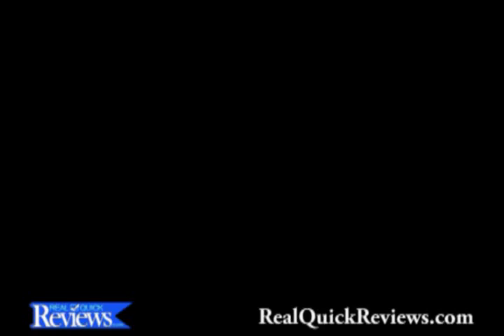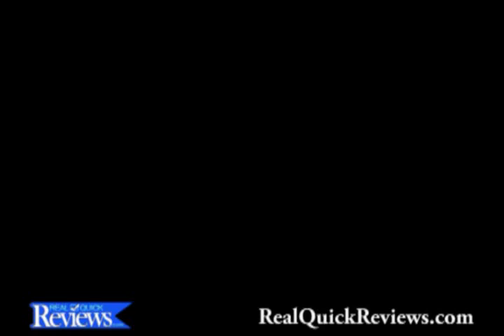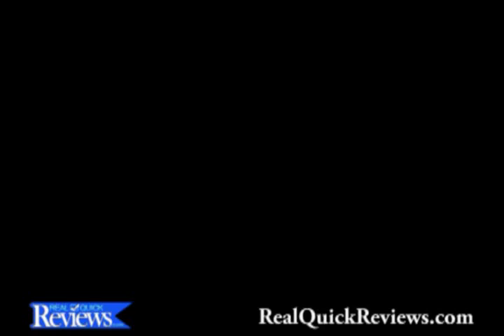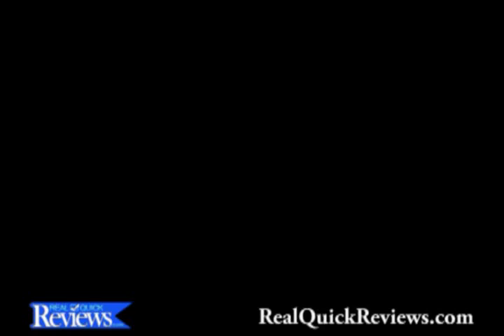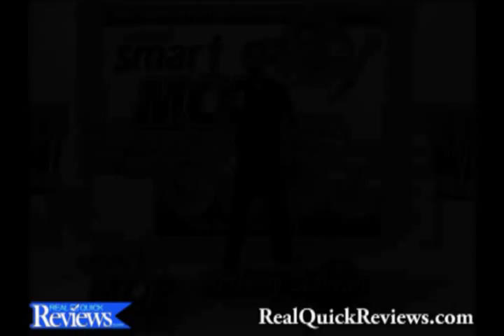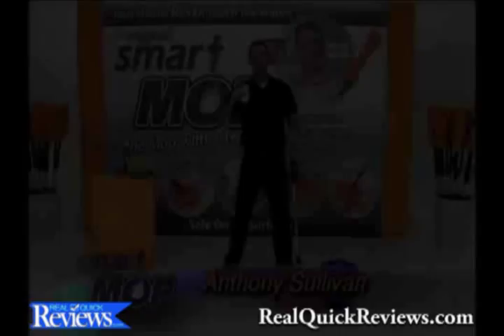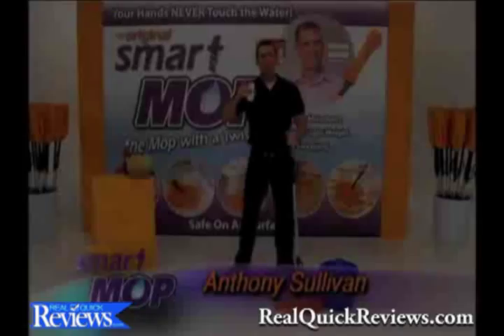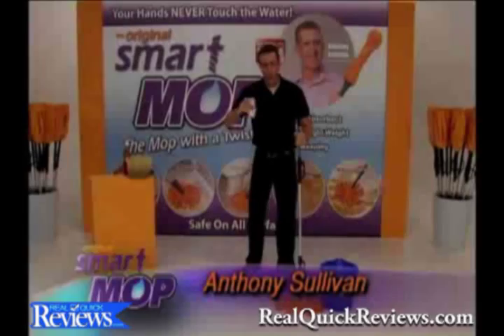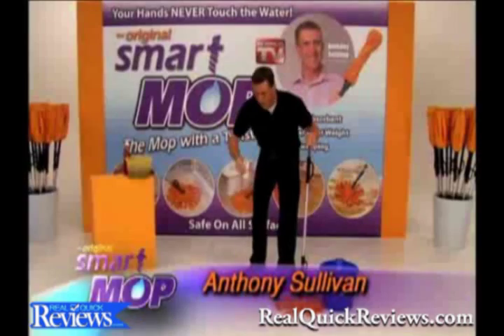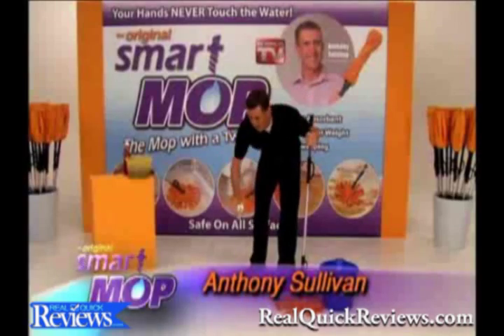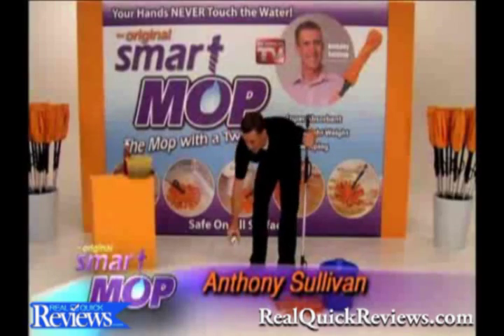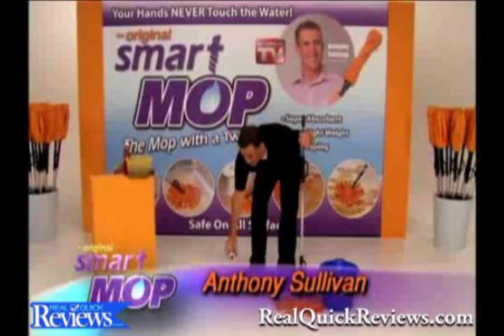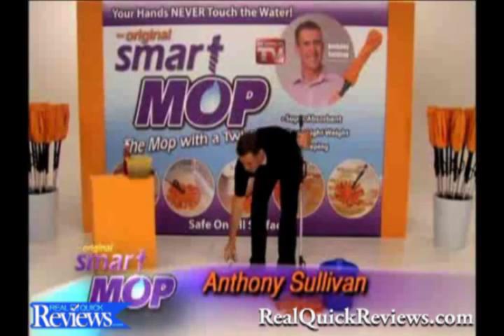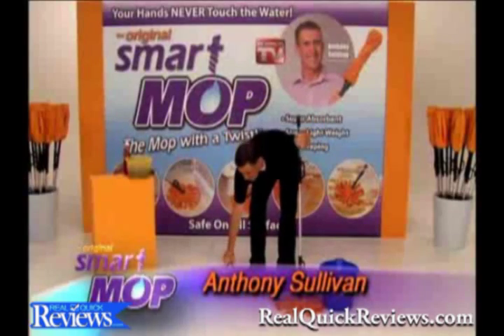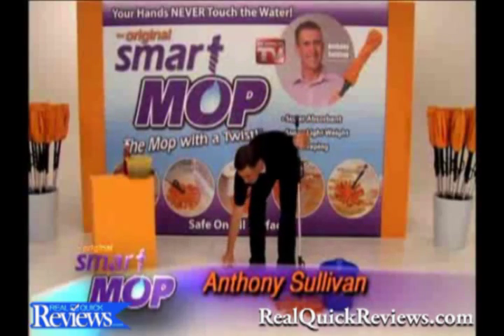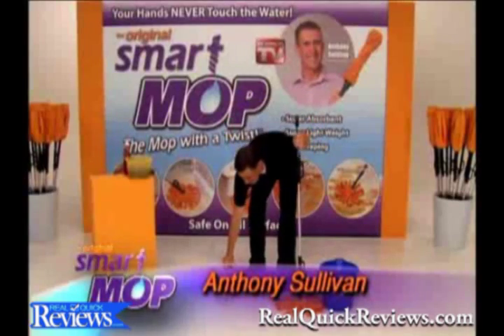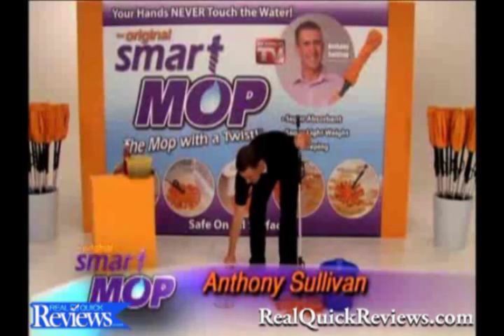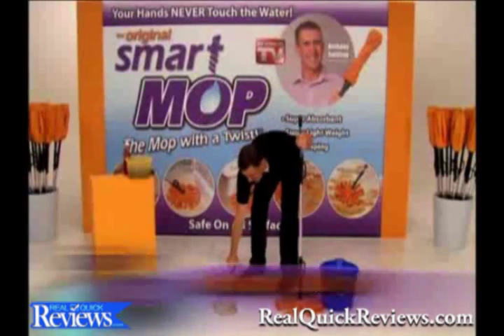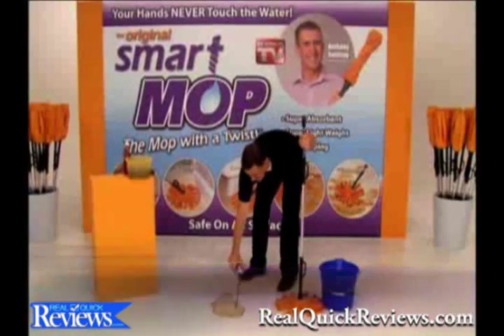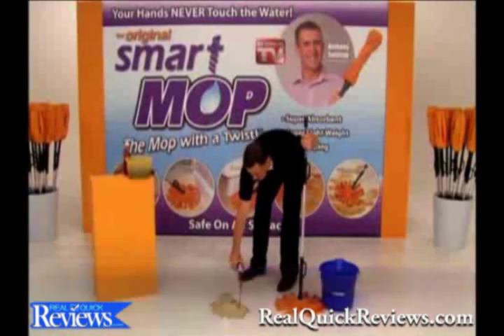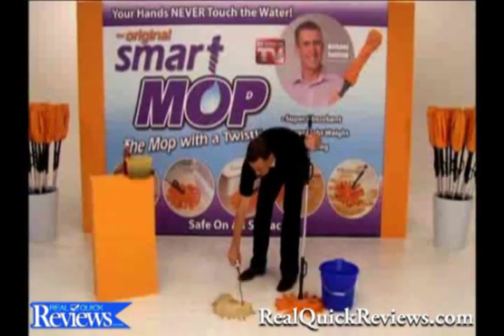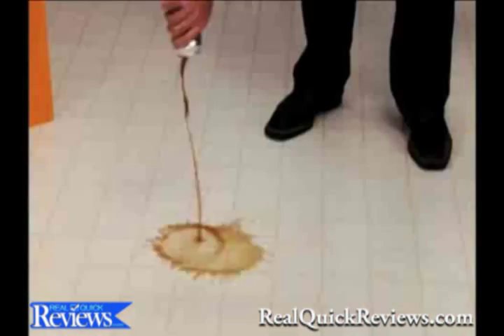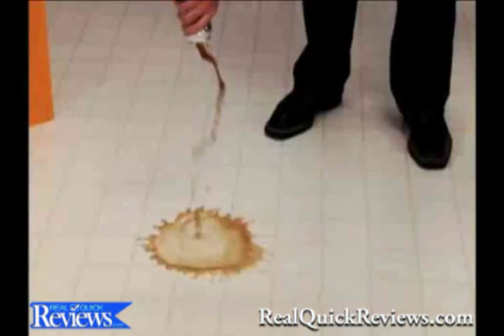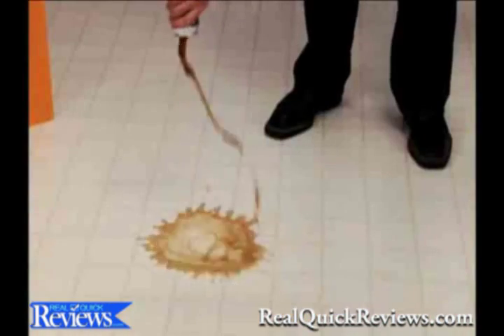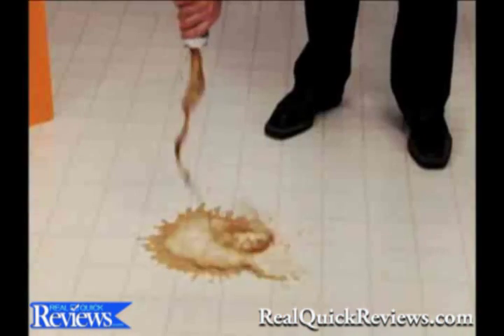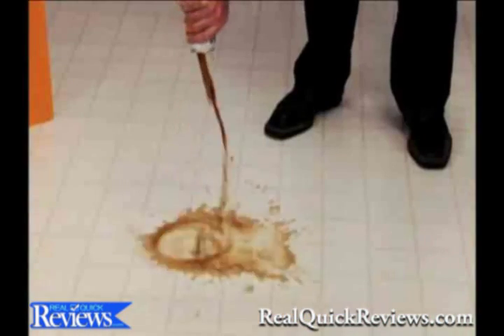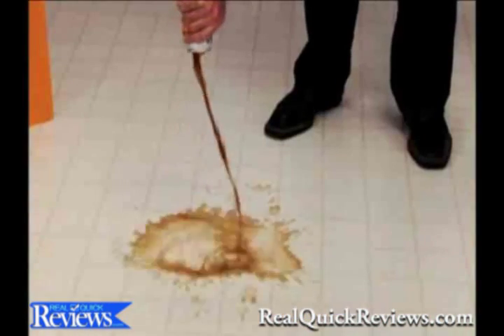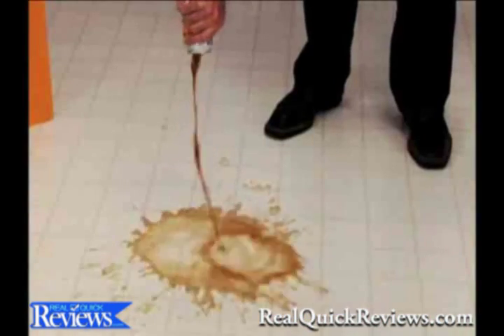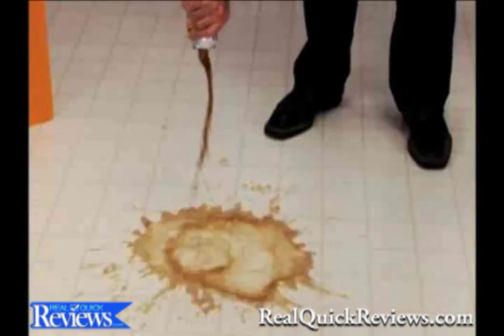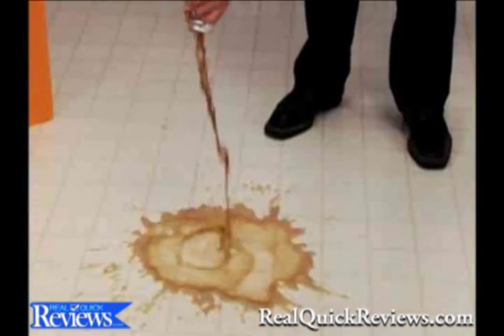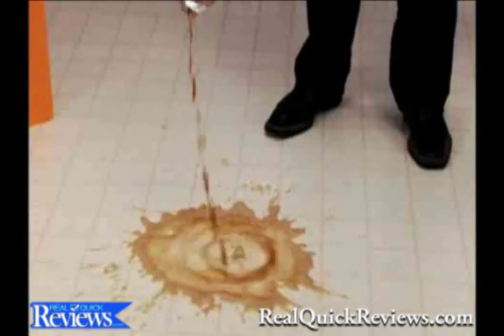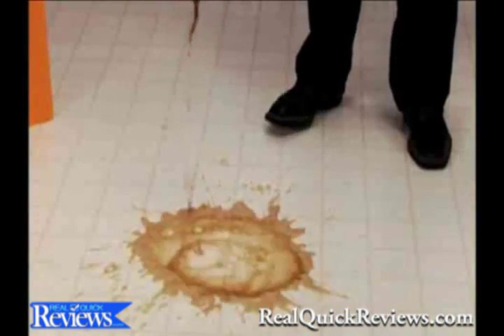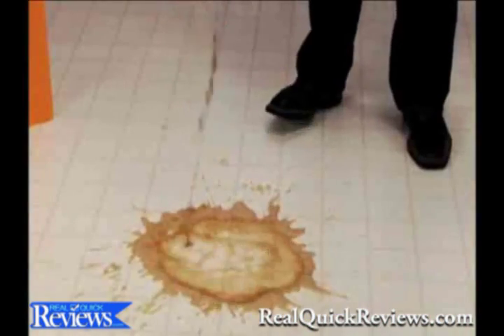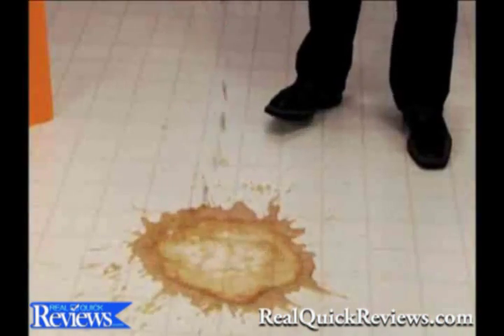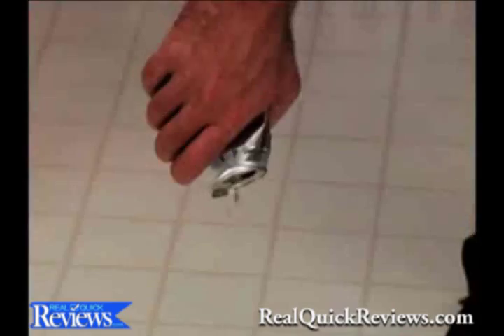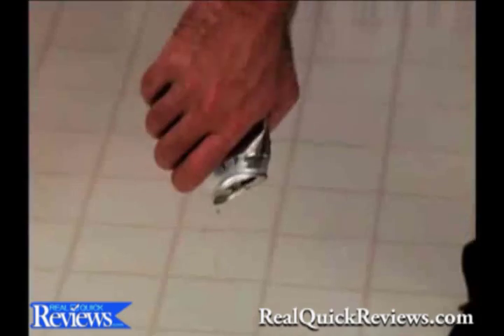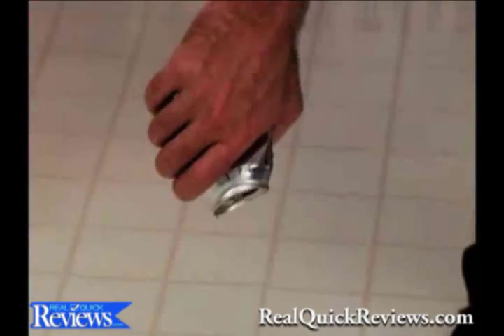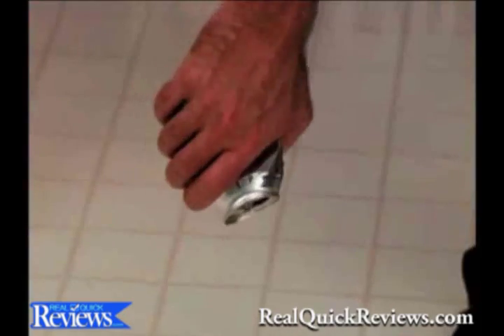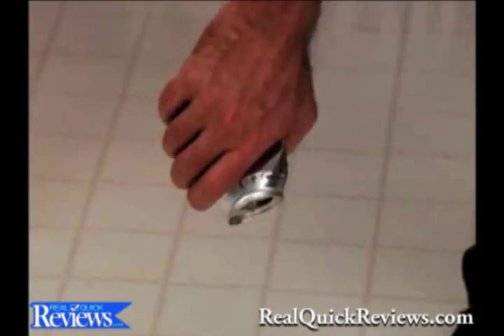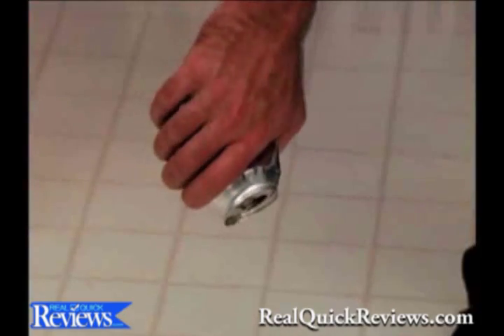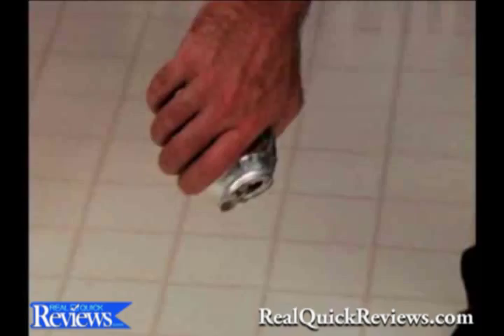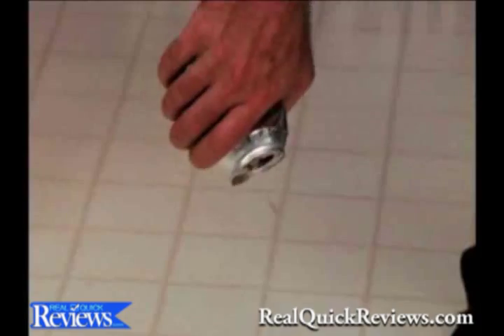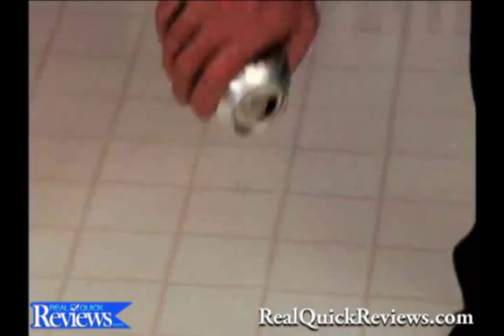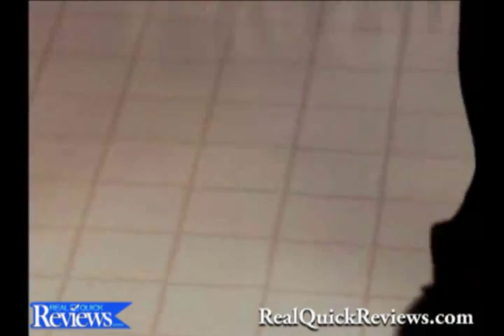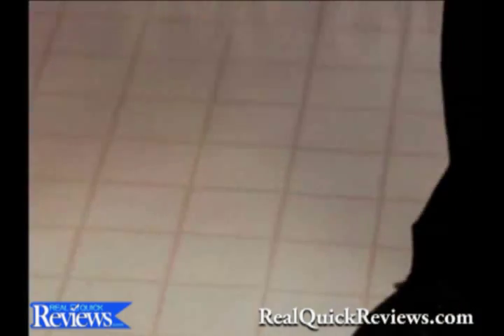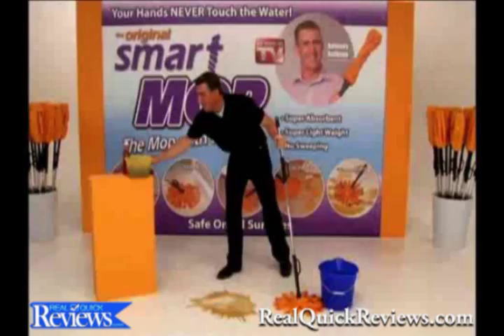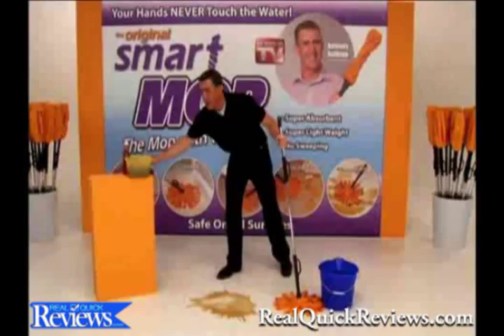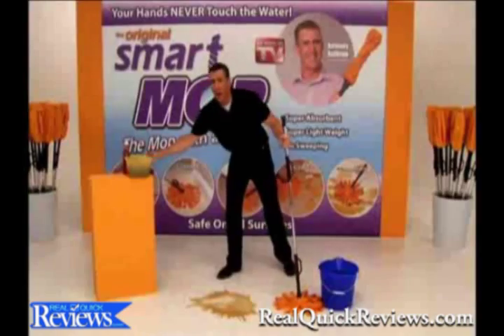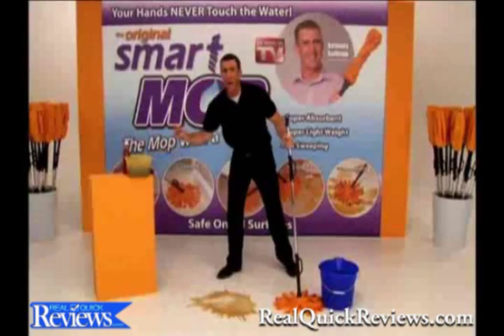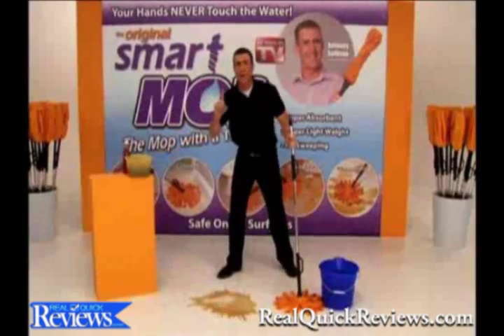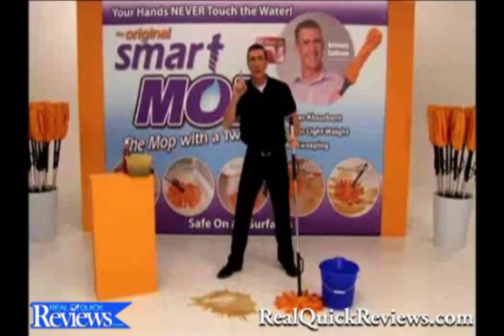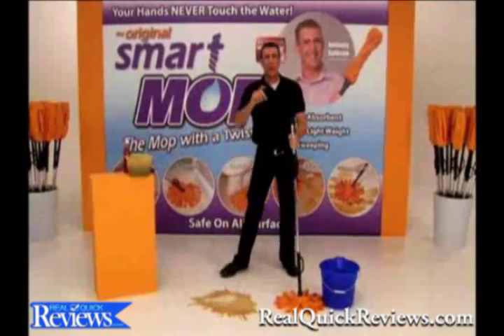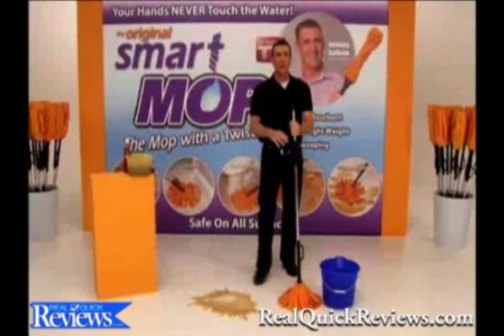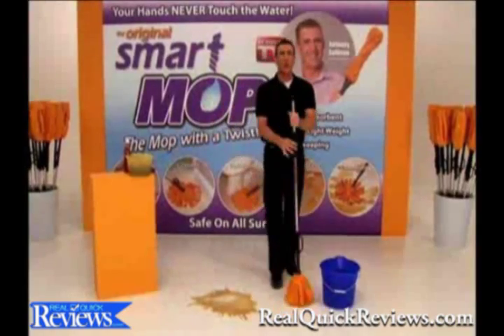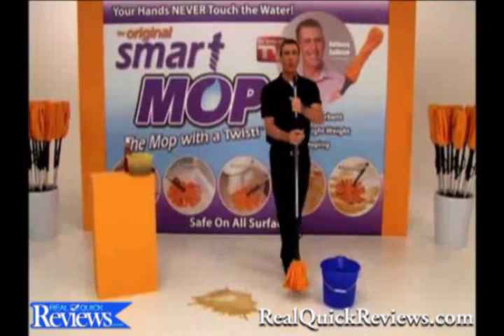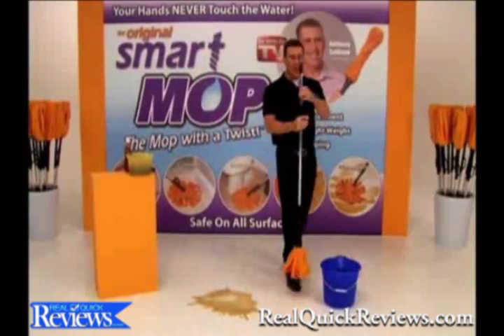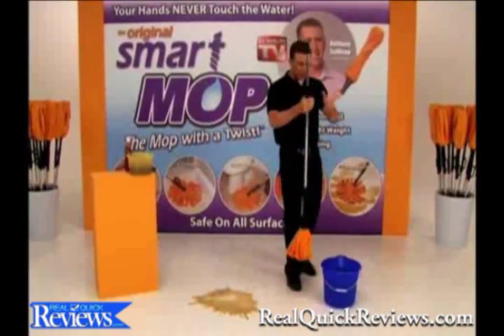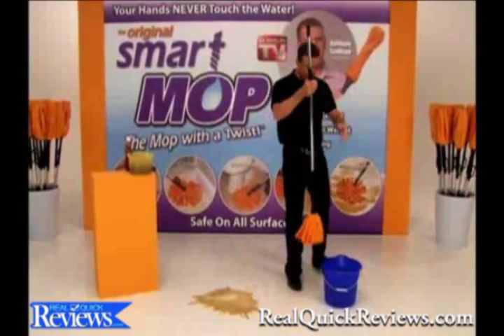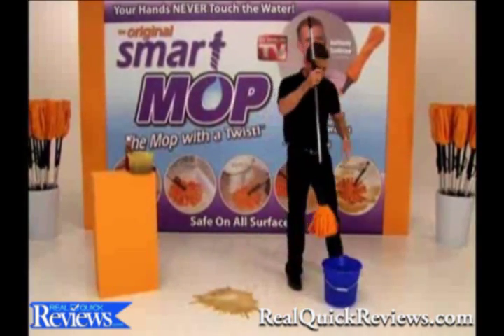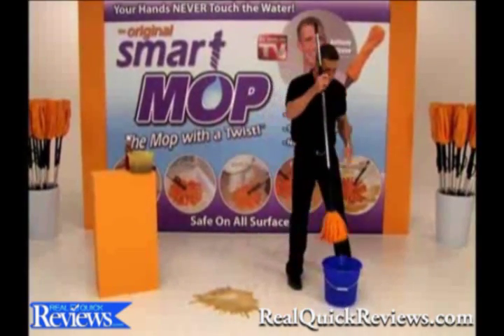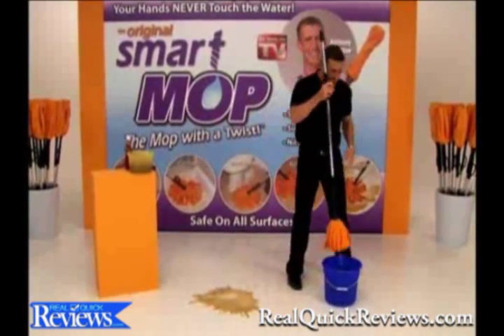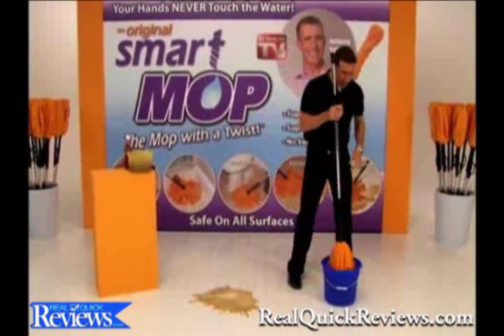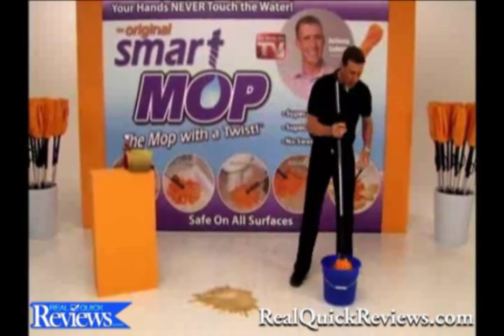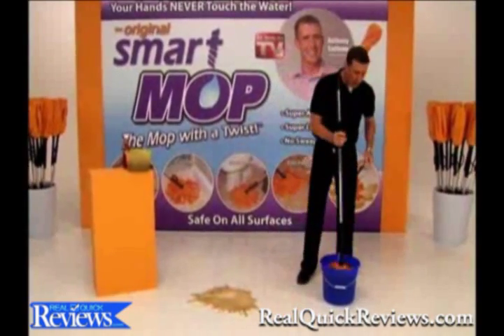What do you do if you get a spill like this all over your kitchen floor? This is a whole can of soda. You reach for a smart mop.